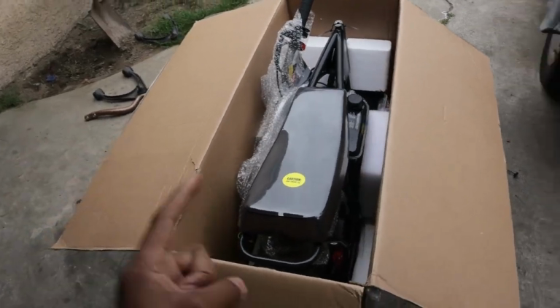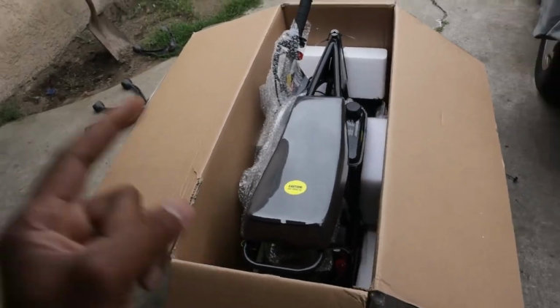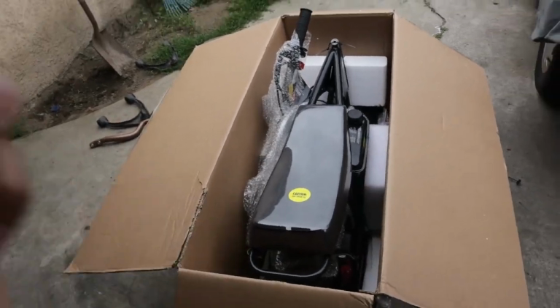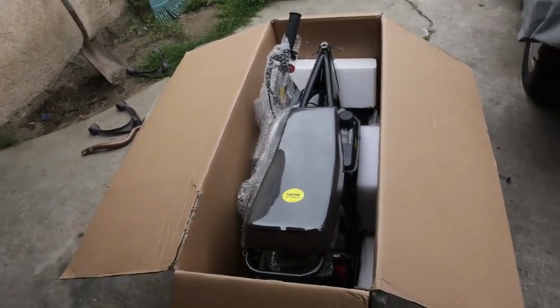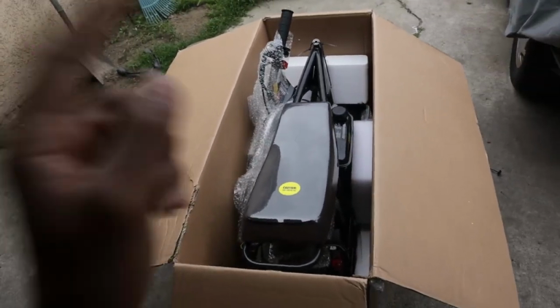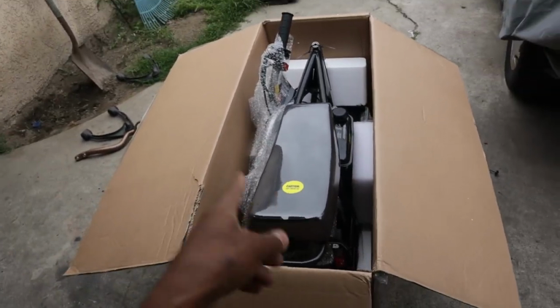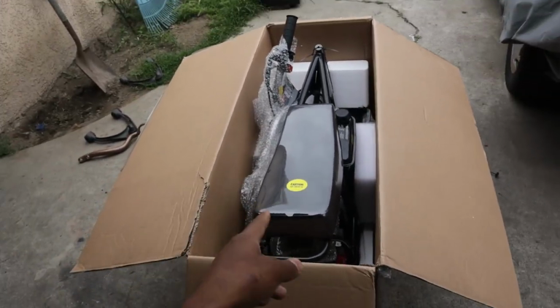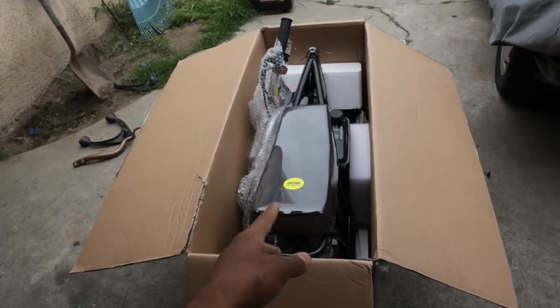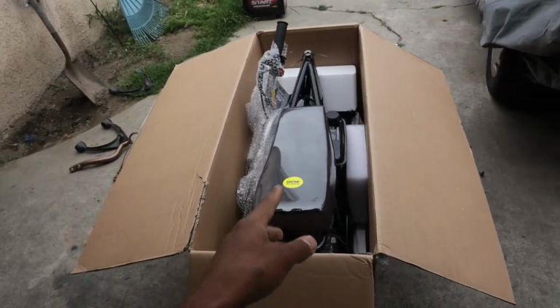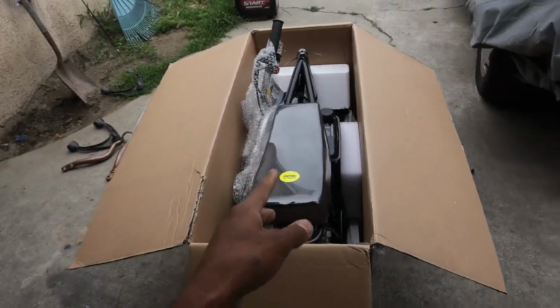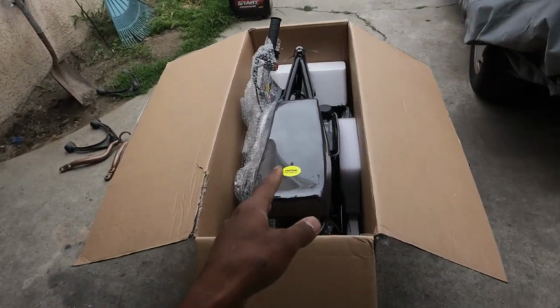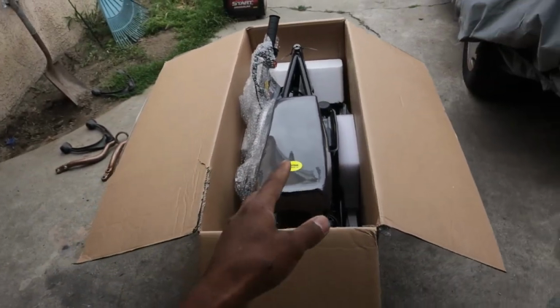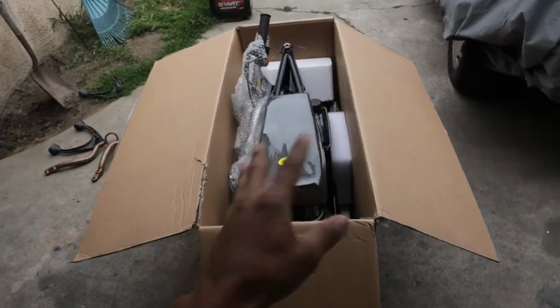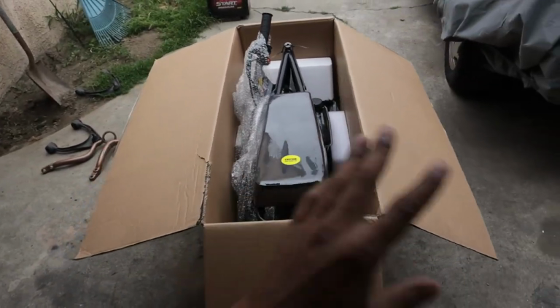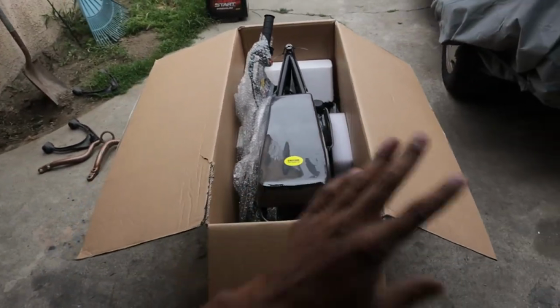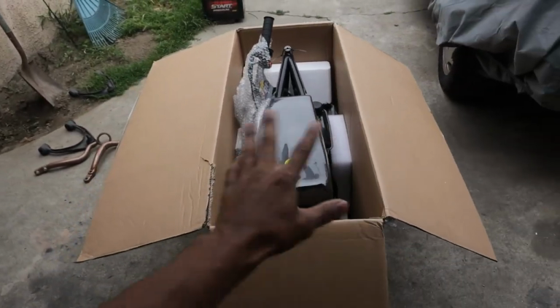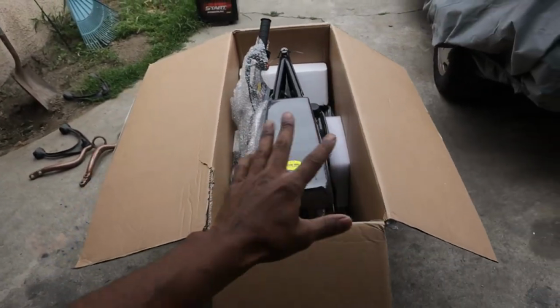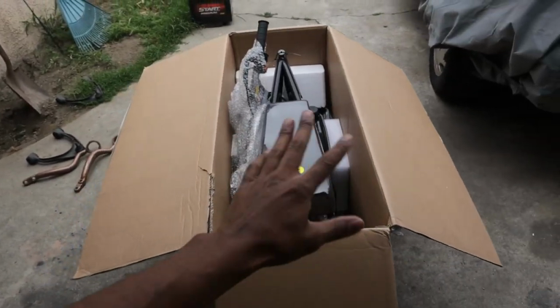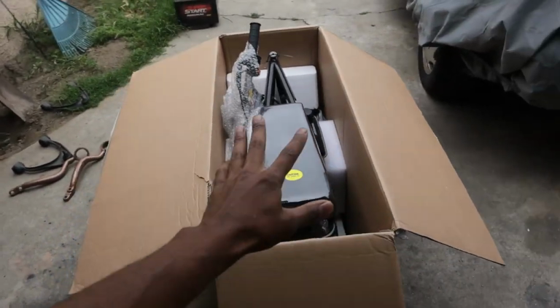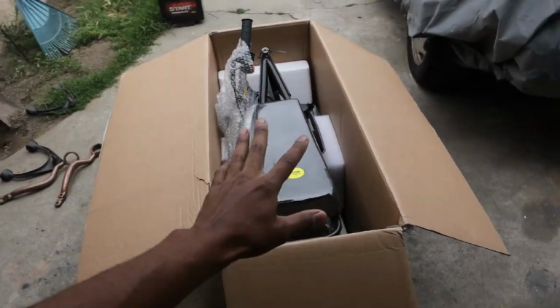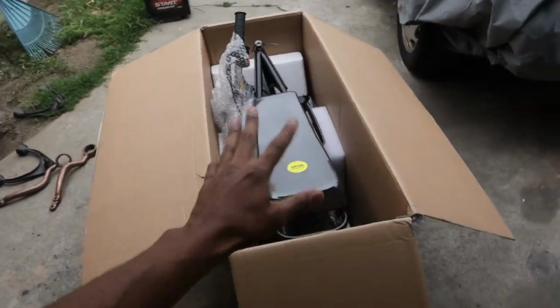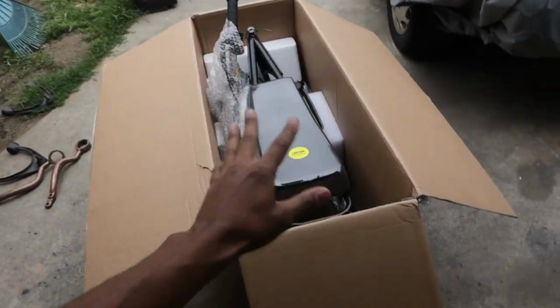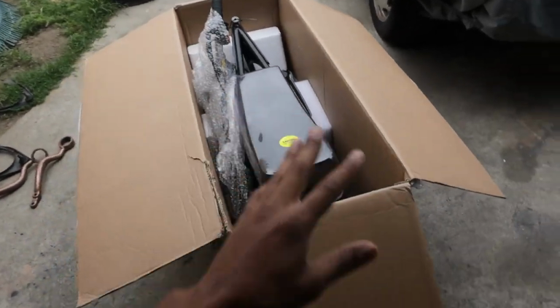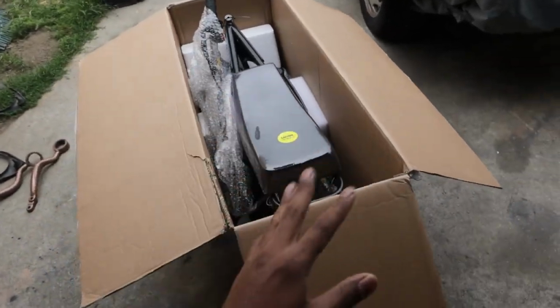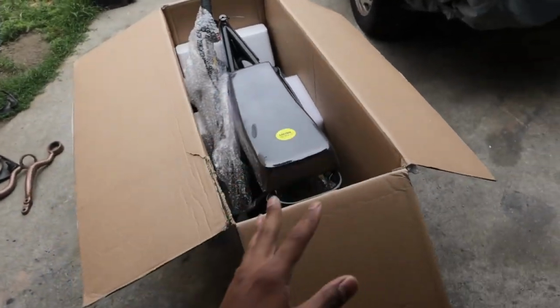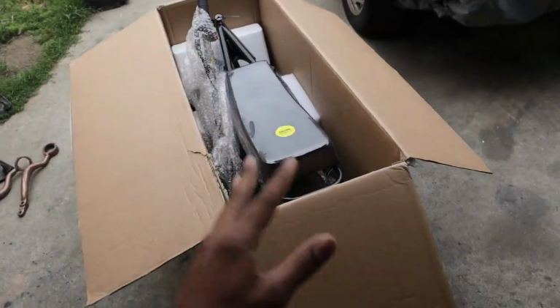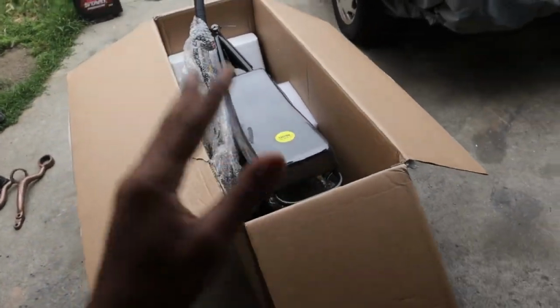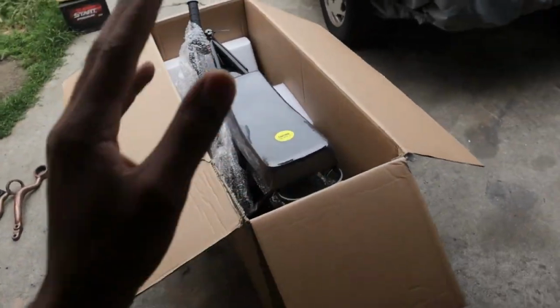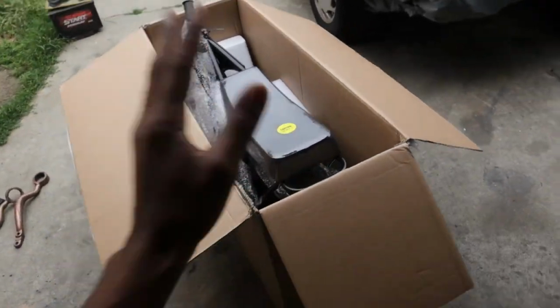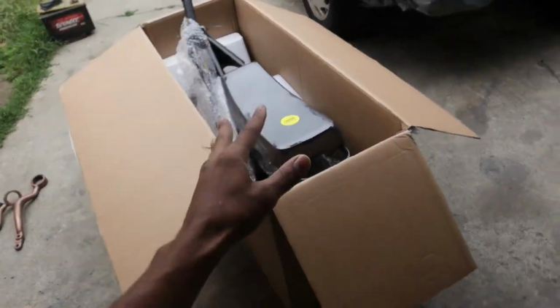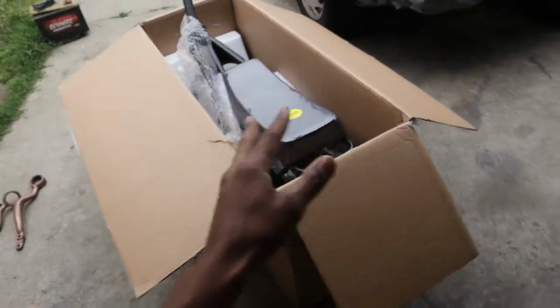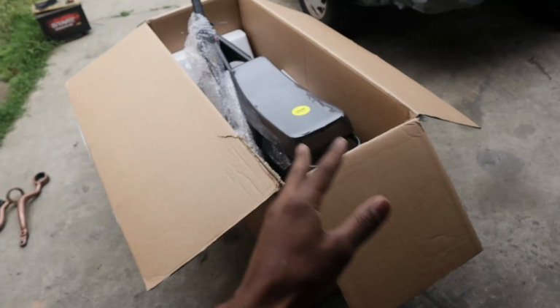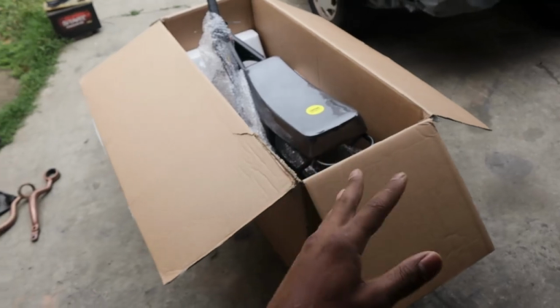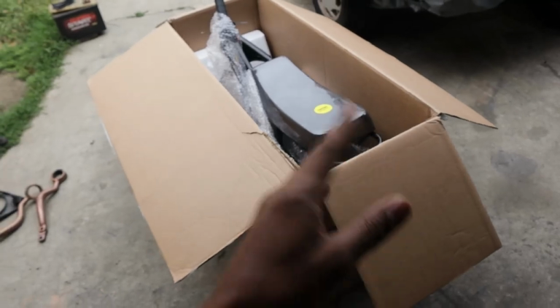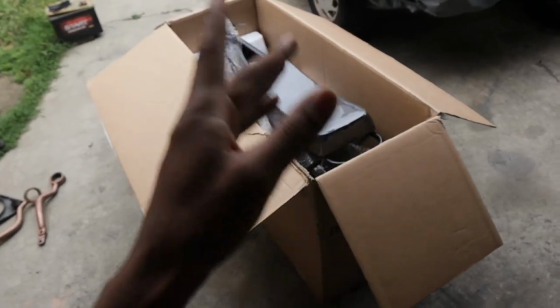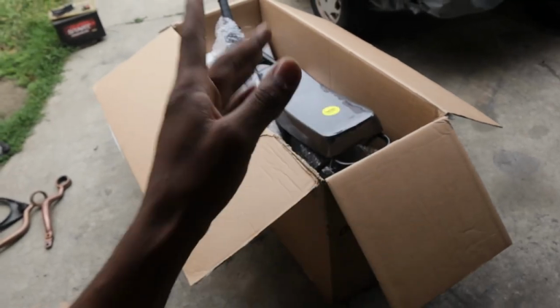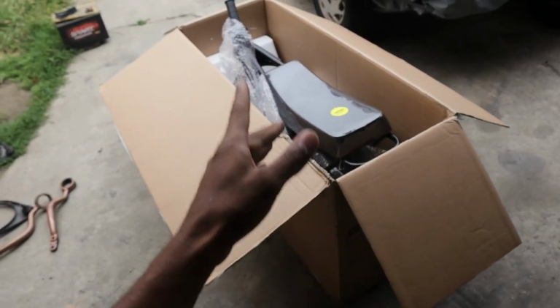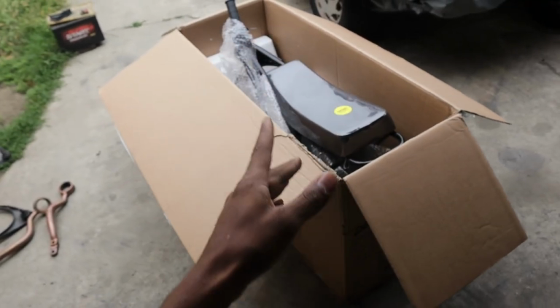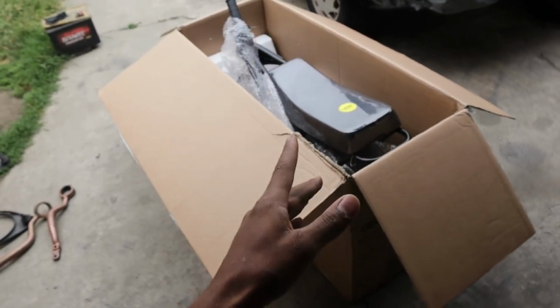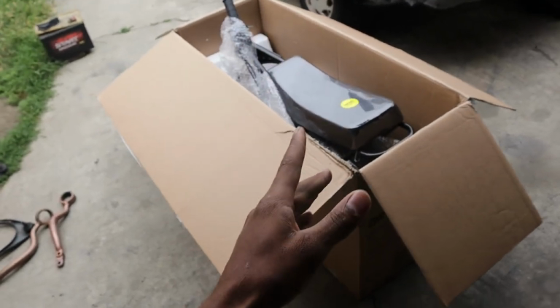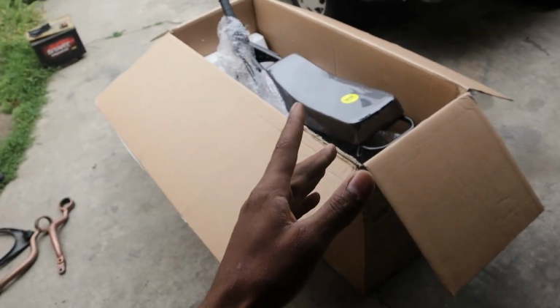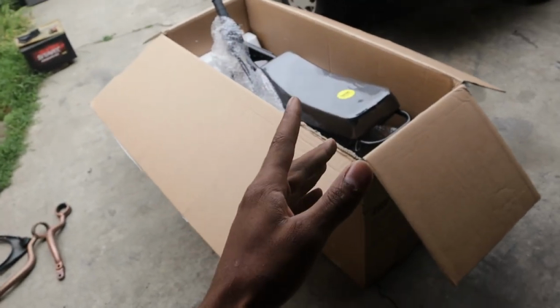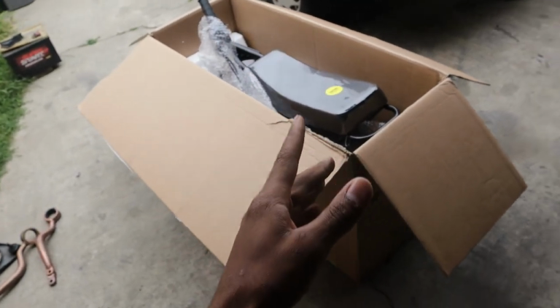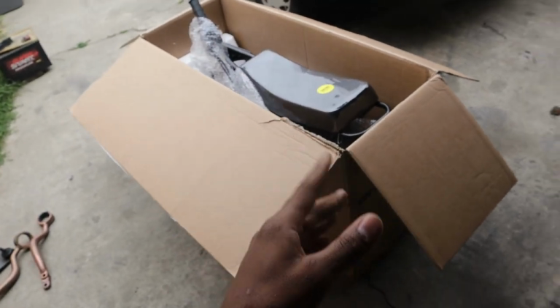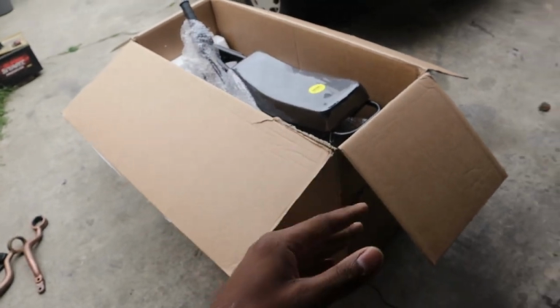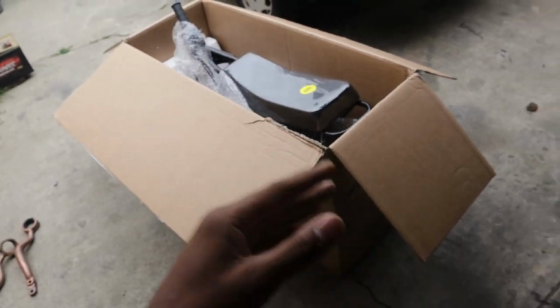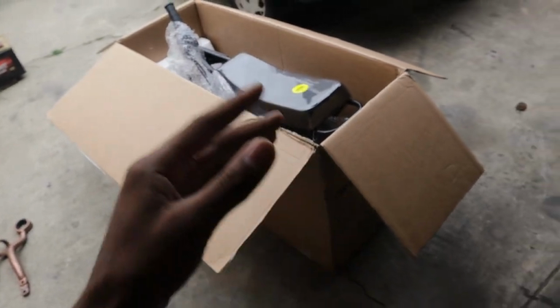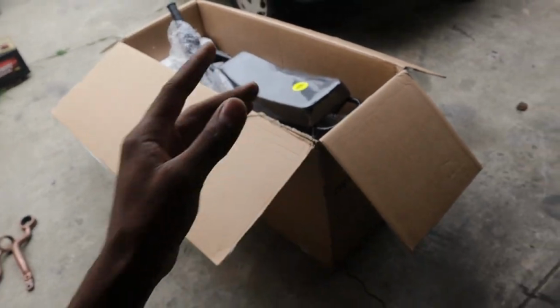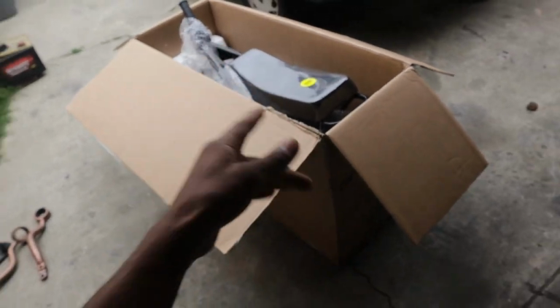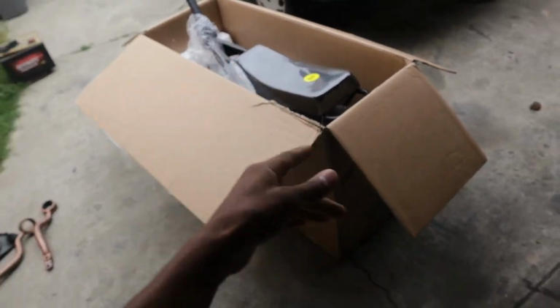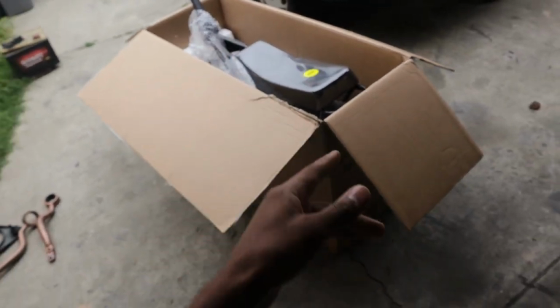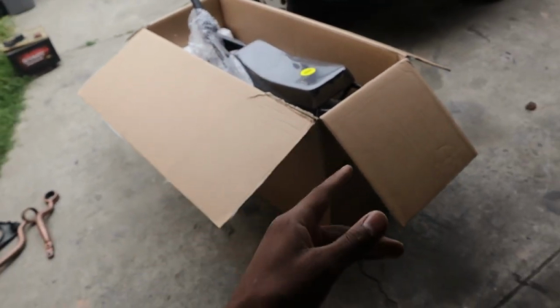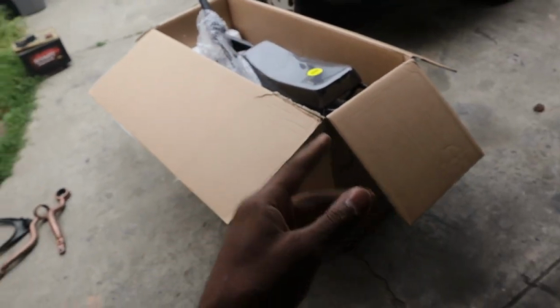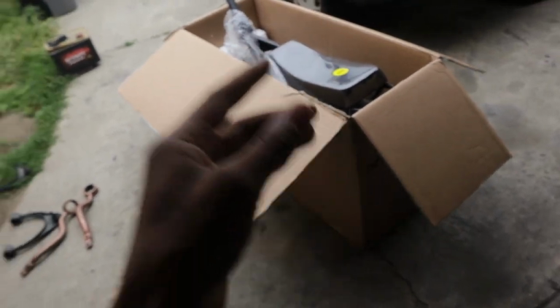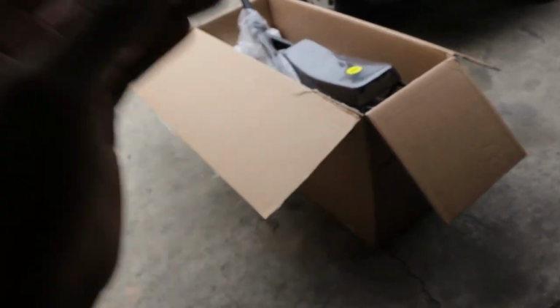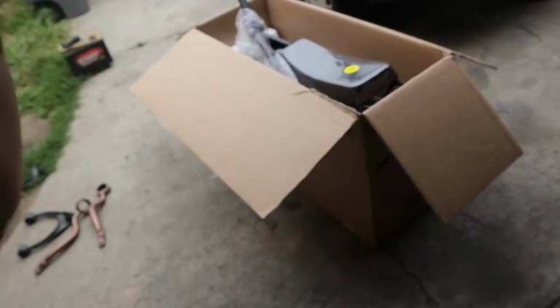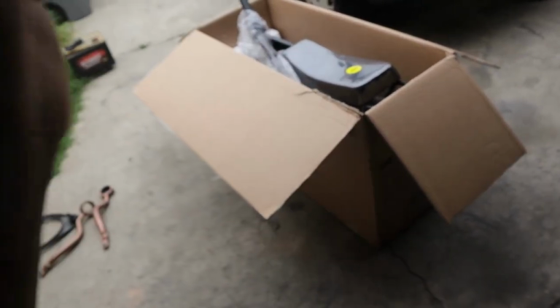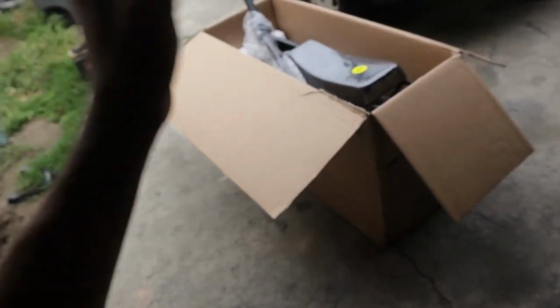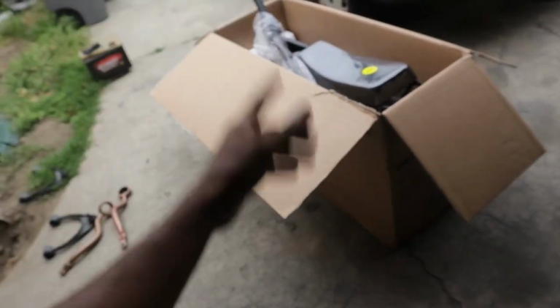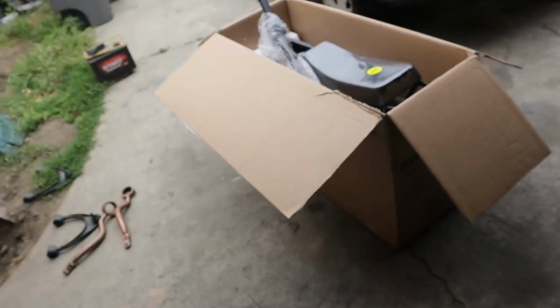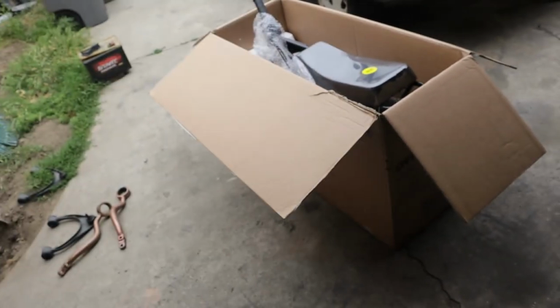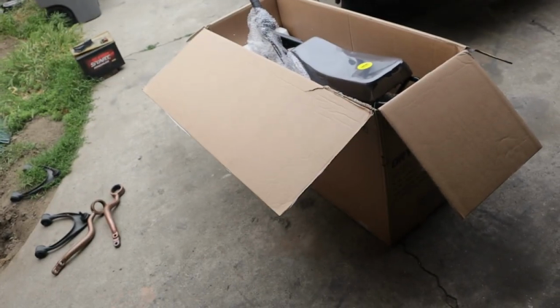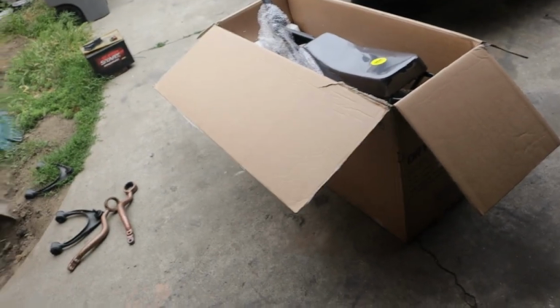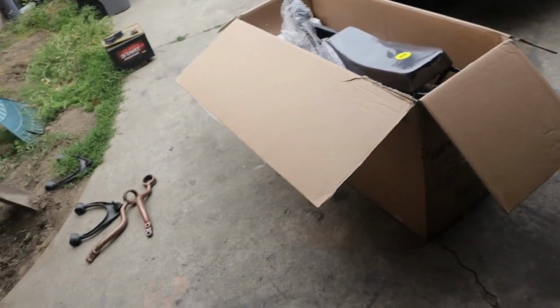Comment down below what y'all think from this image right here. I know most of y'all already know what it is, but let's go ahead and put this camera down and open this box.